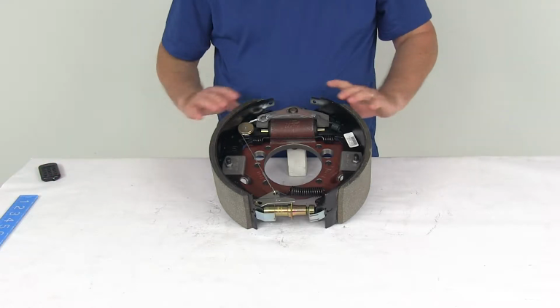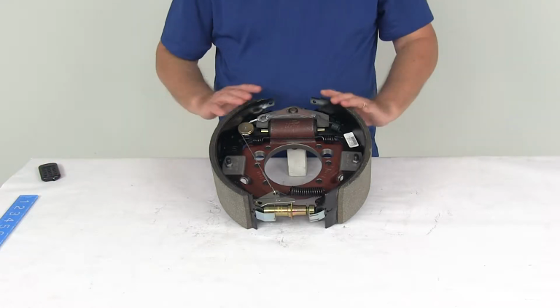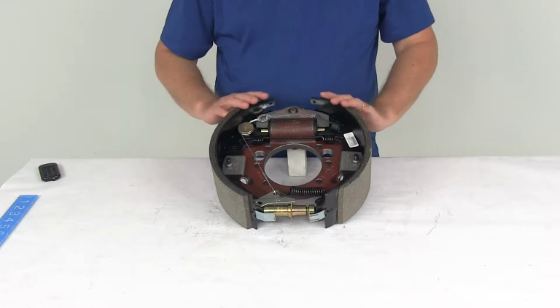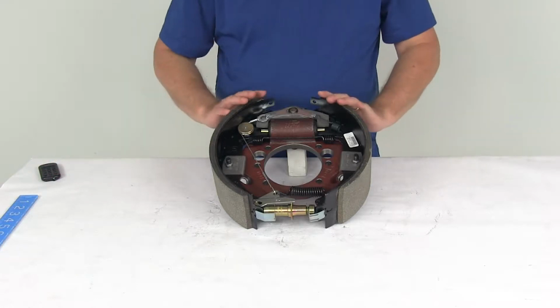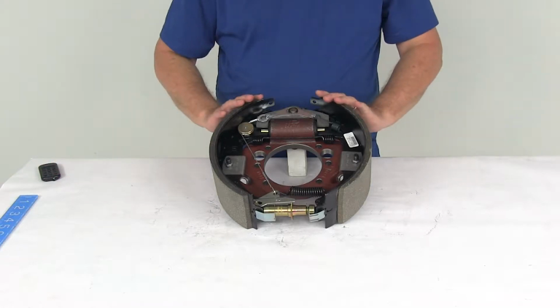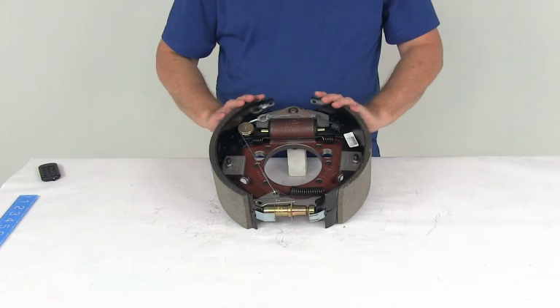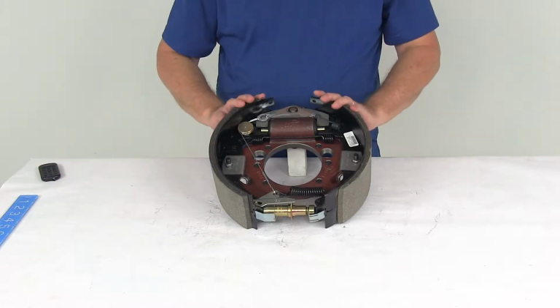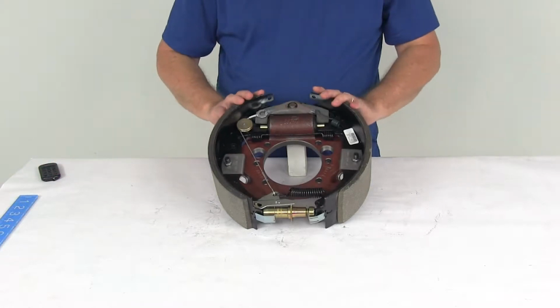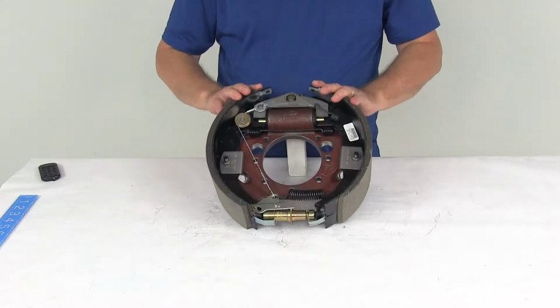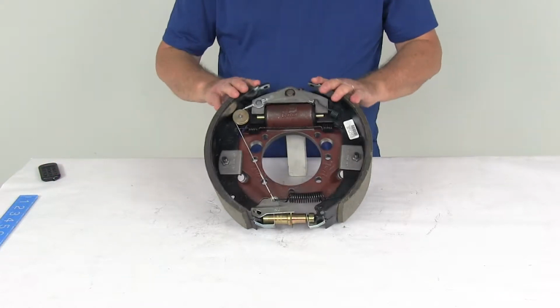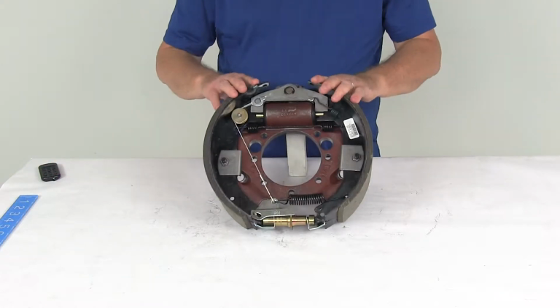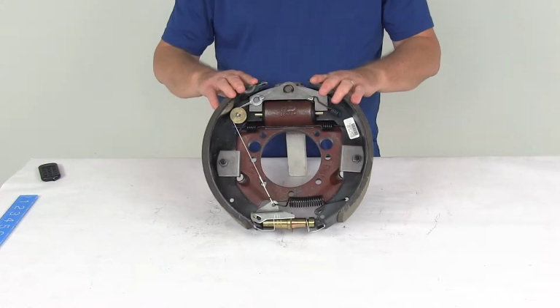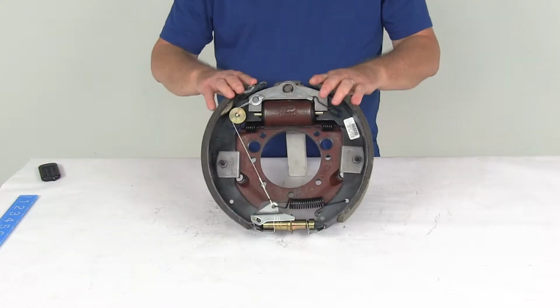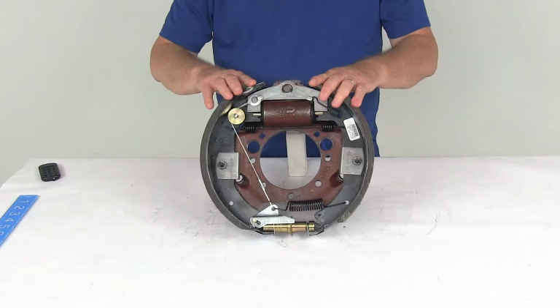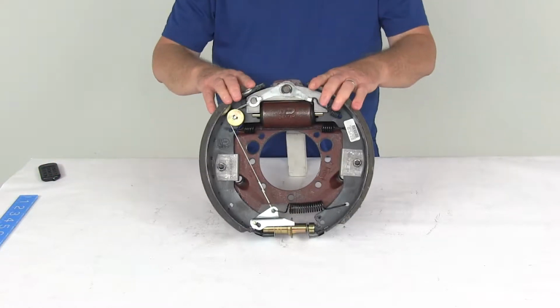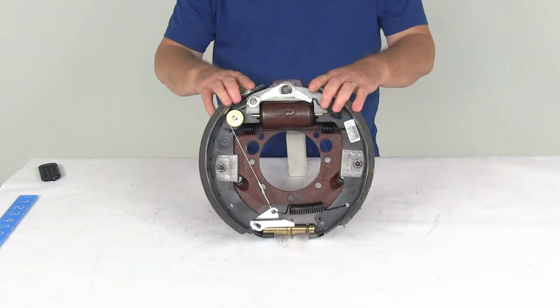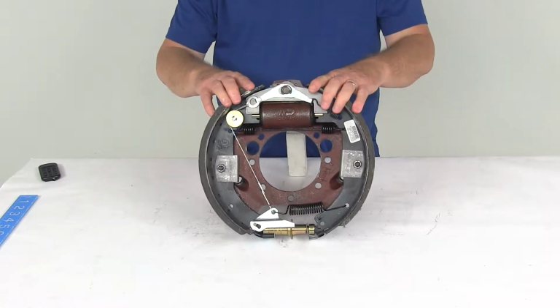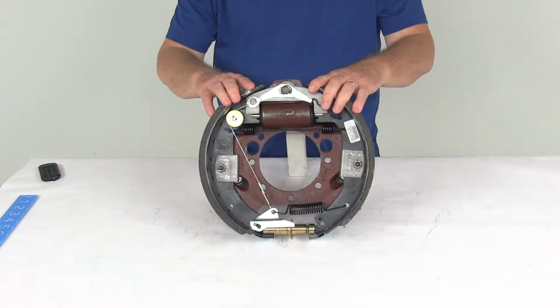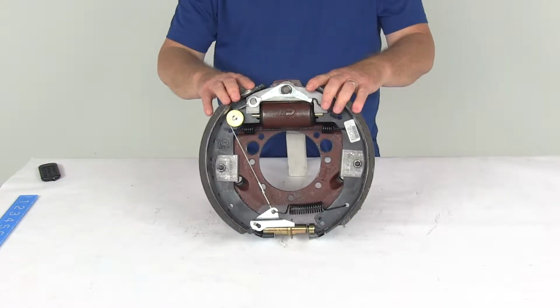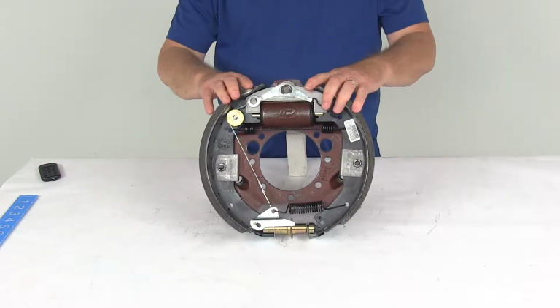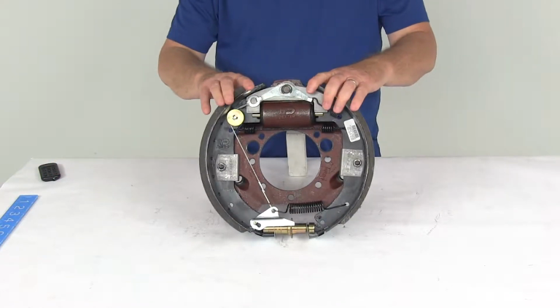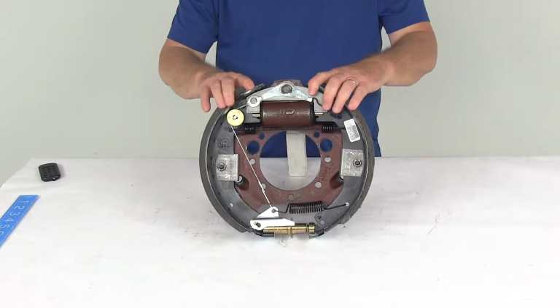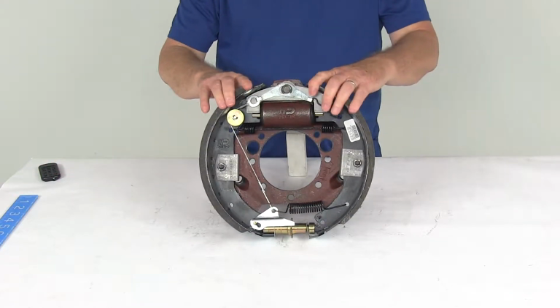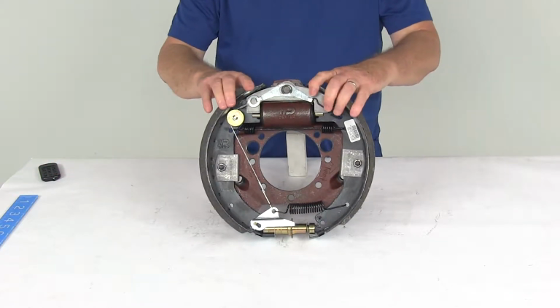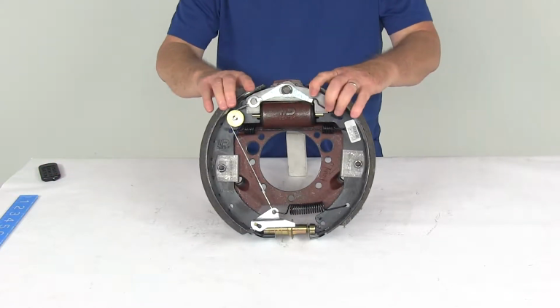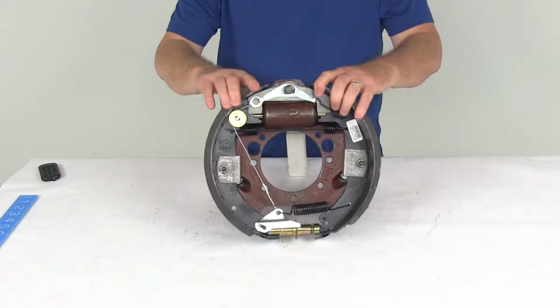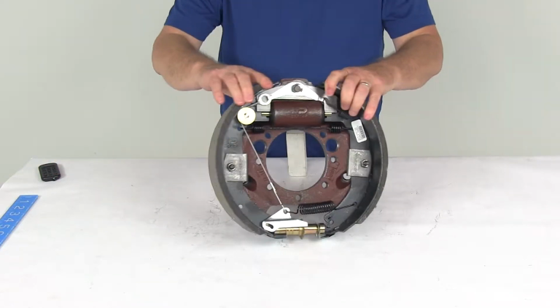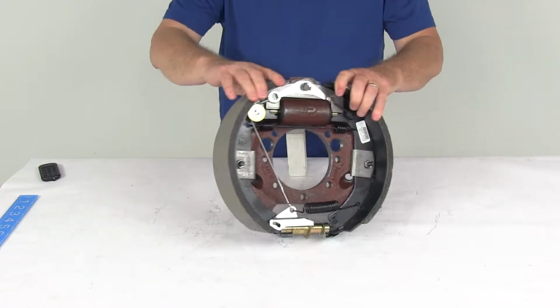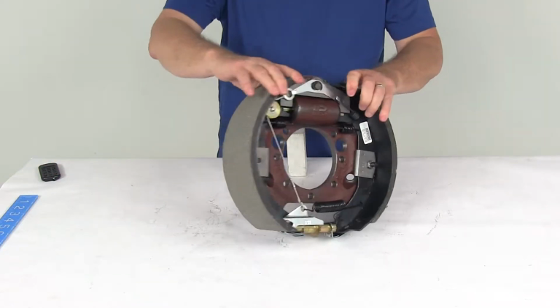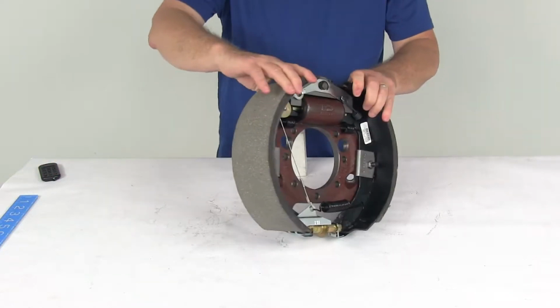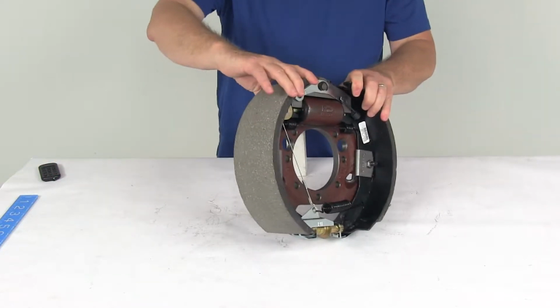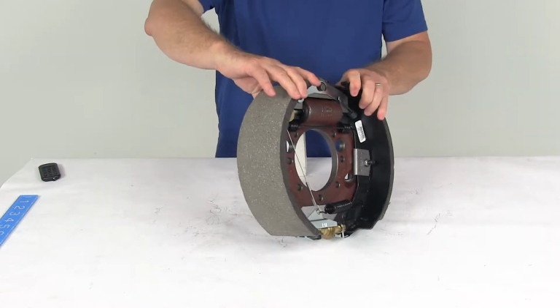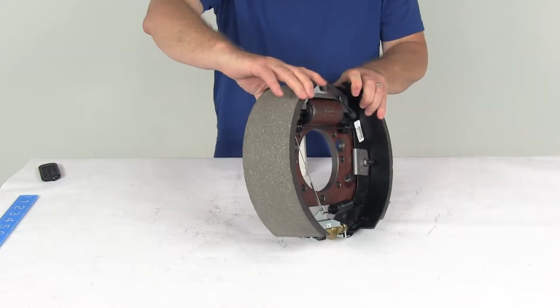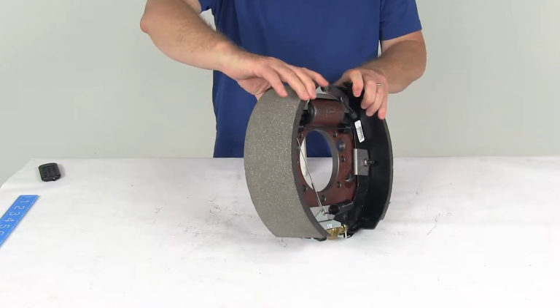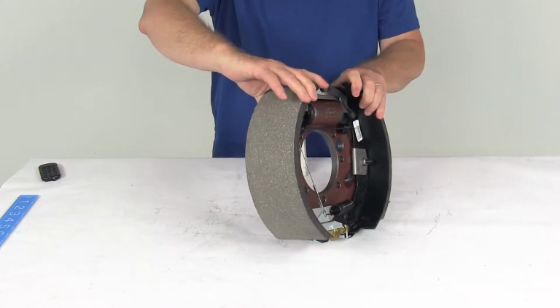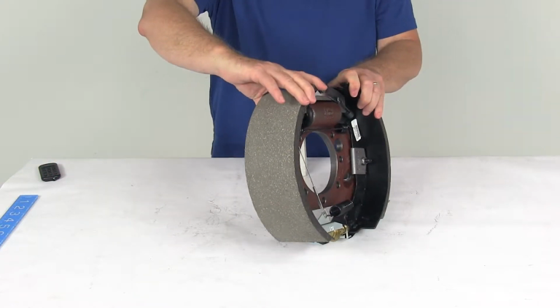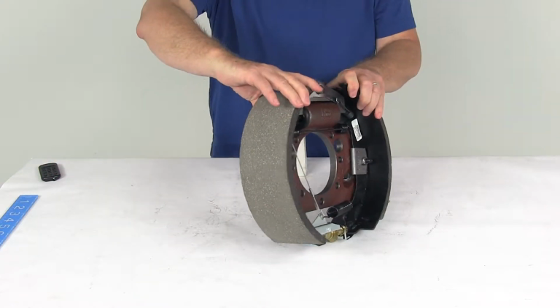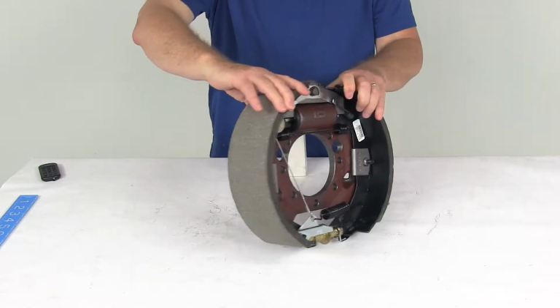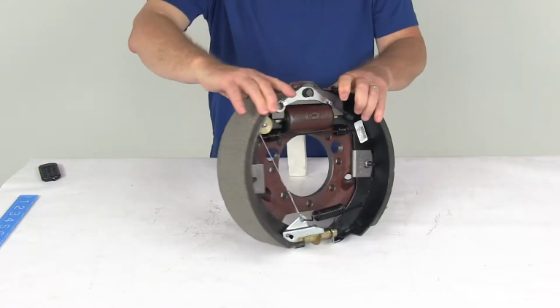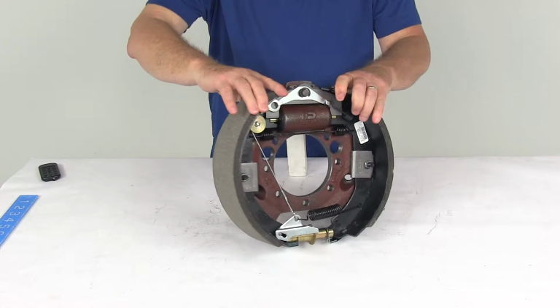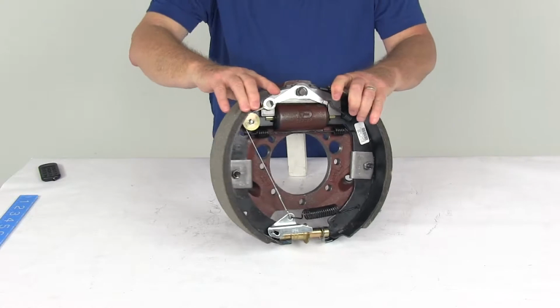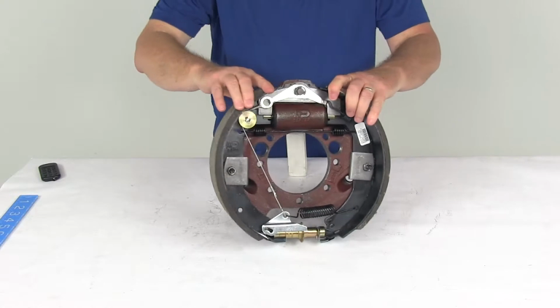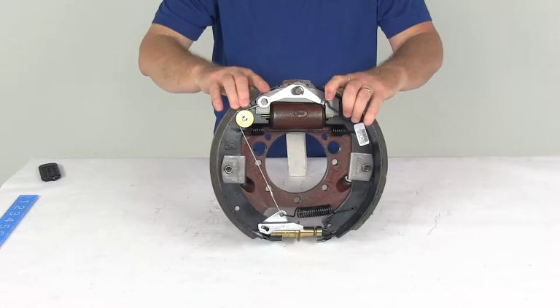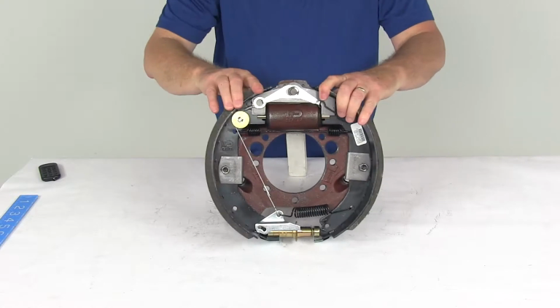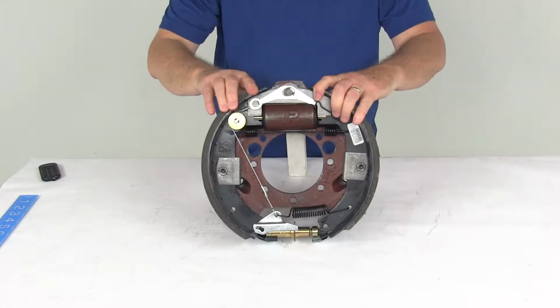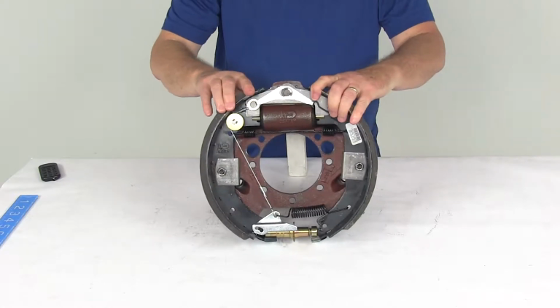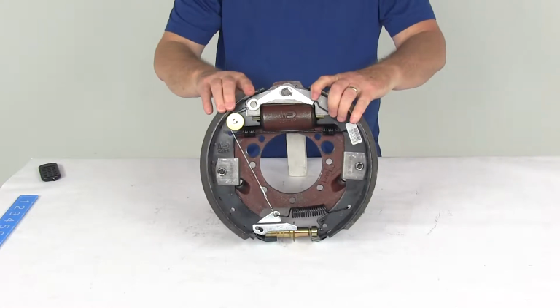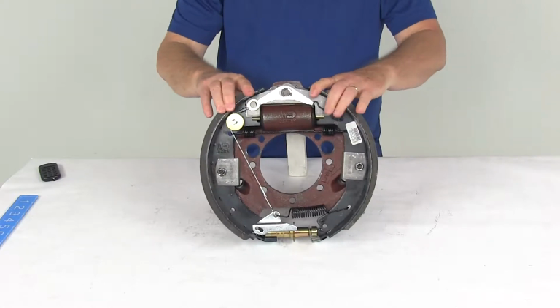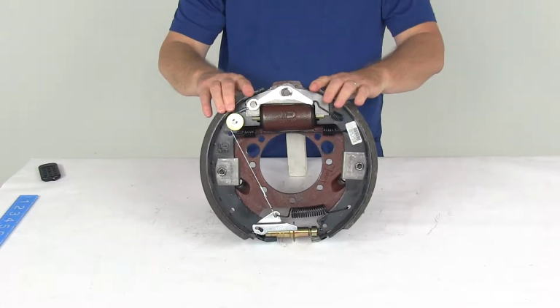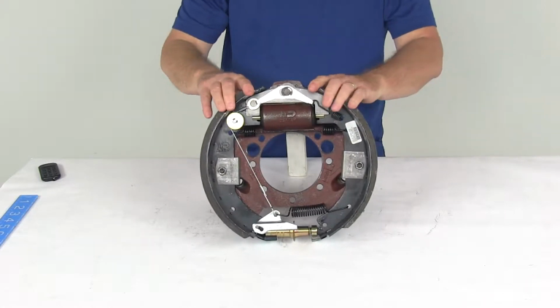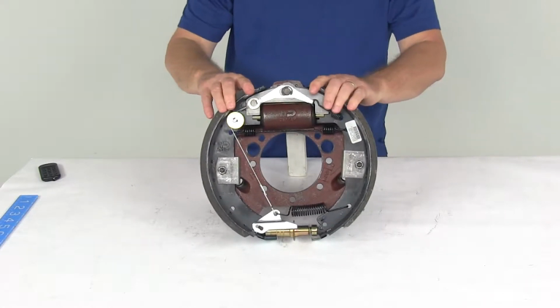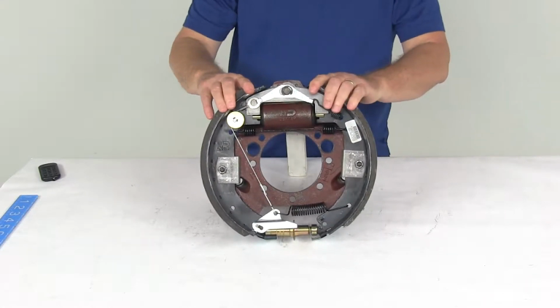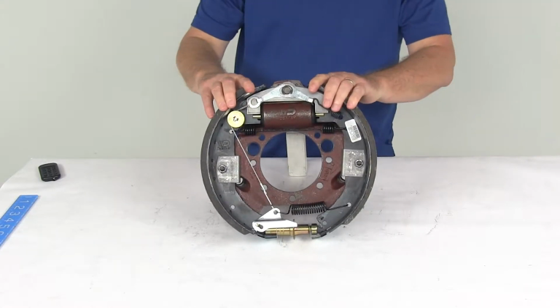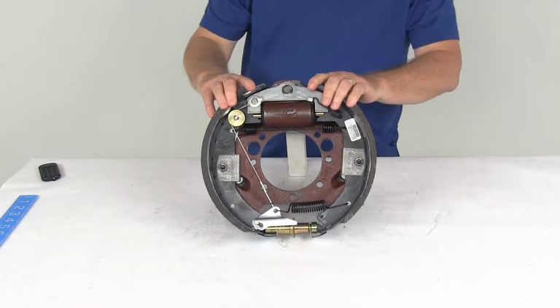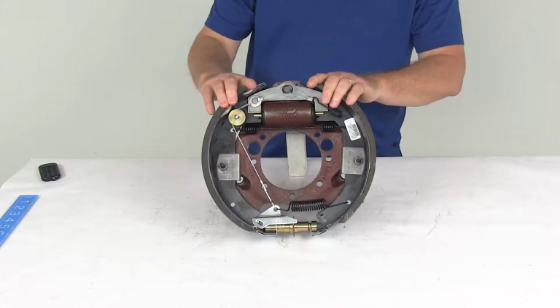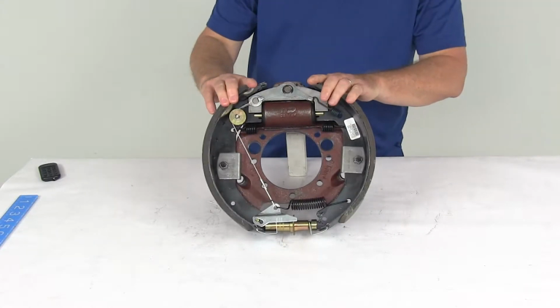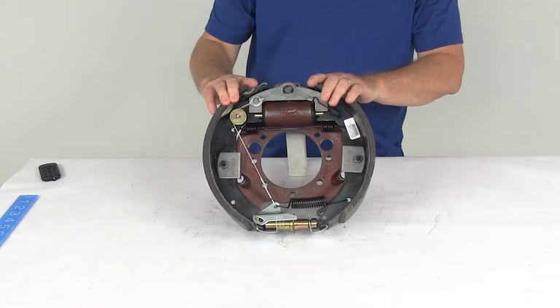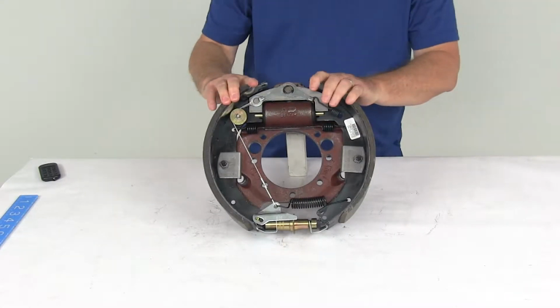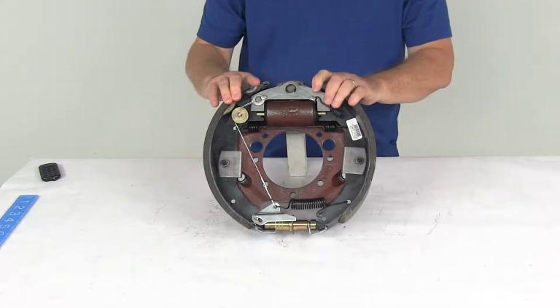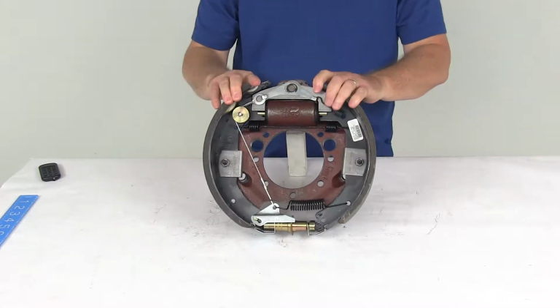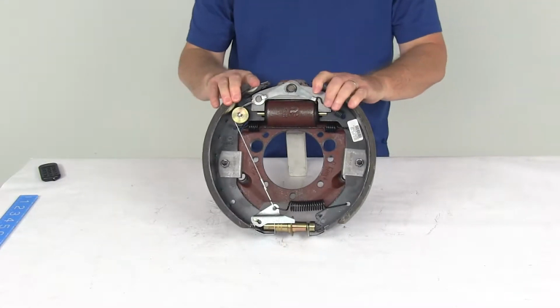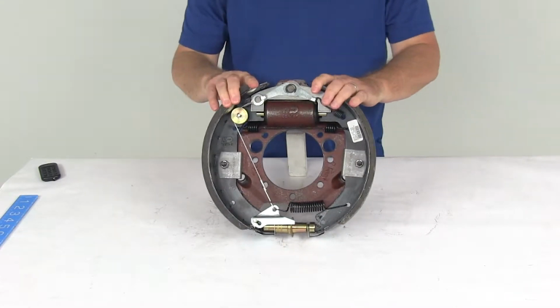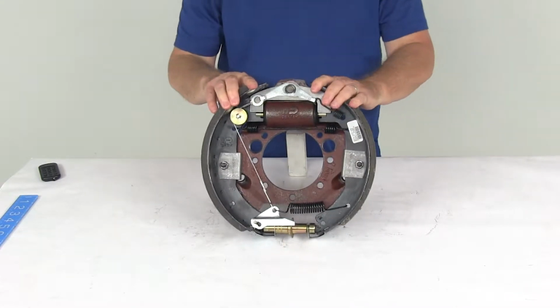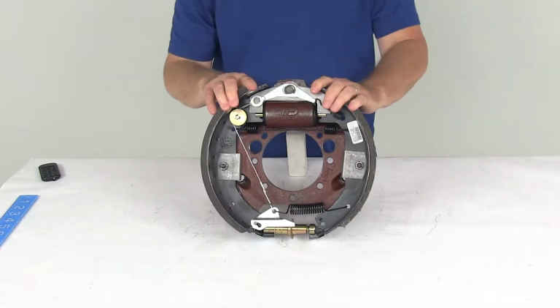Today we're going to take a look at the Dexter 12¼ inch right hand passenger side self-adjusting hydraulic drum brake assembly for a 10,000 pound axle.